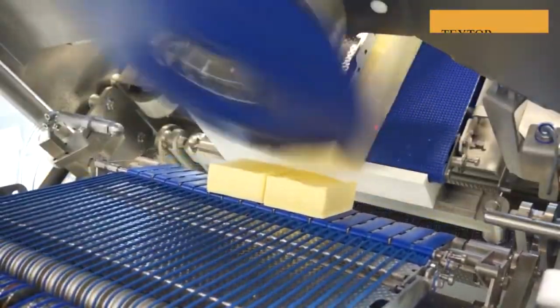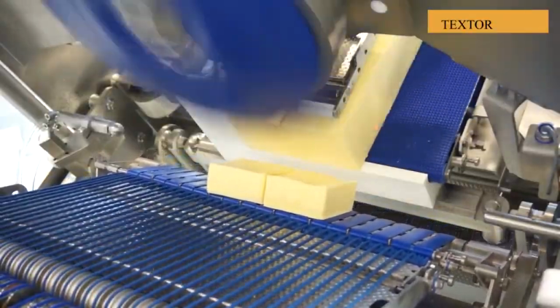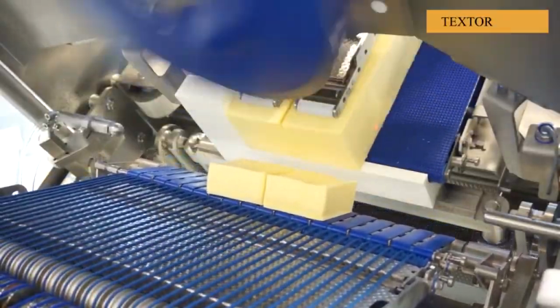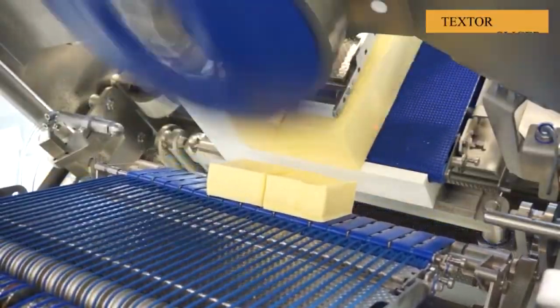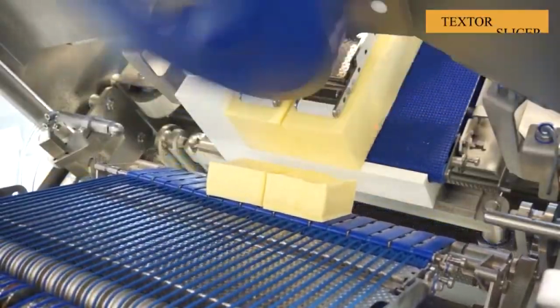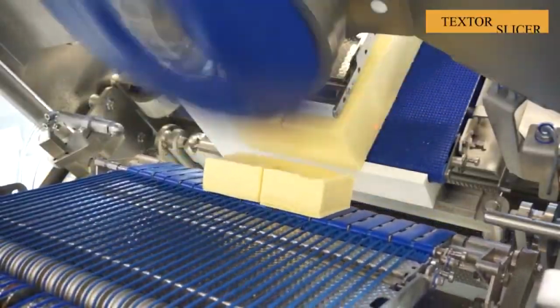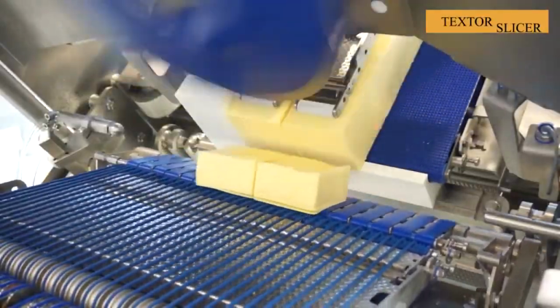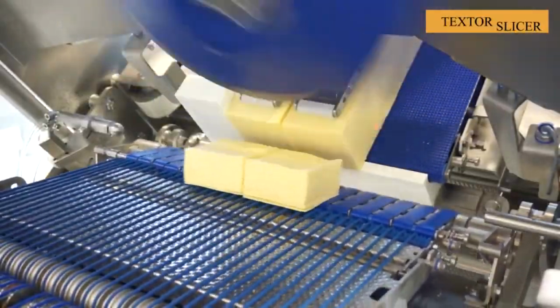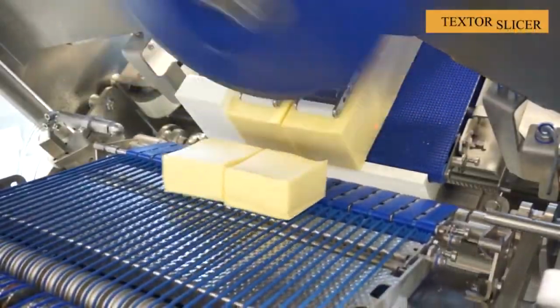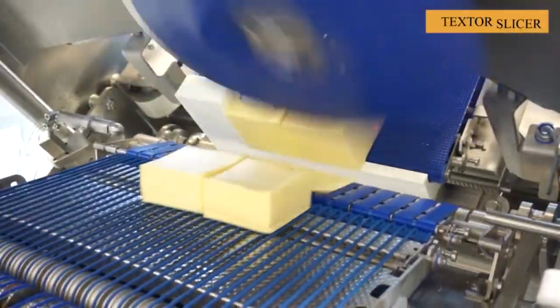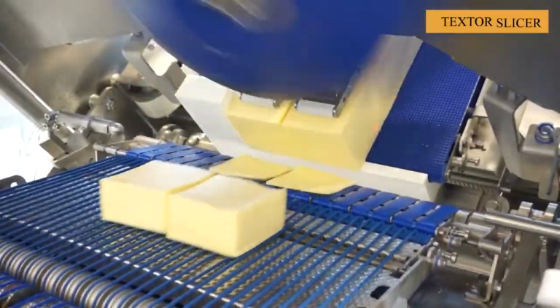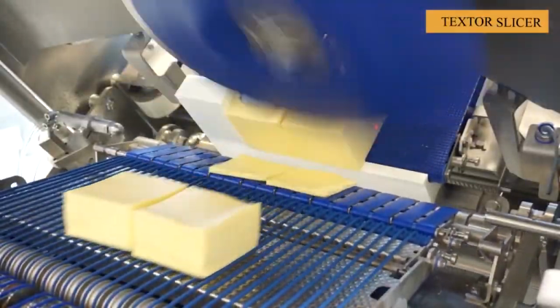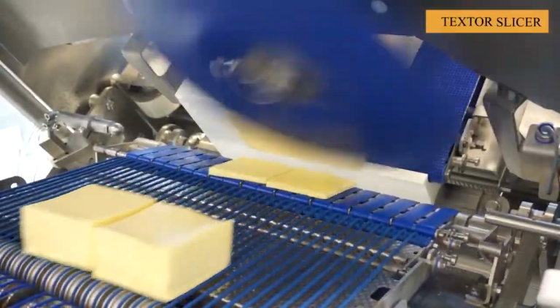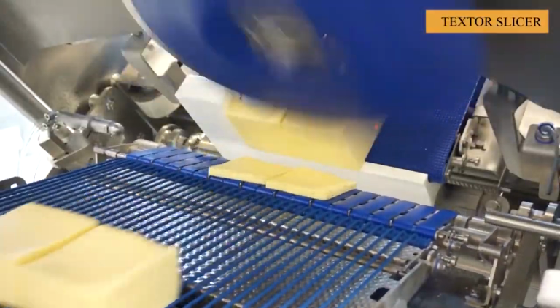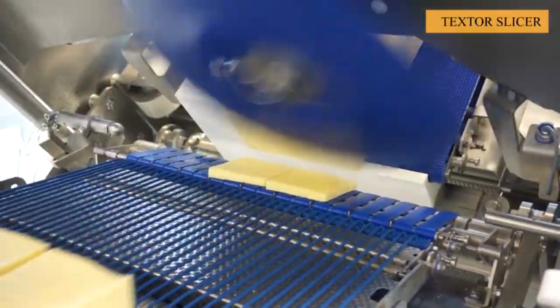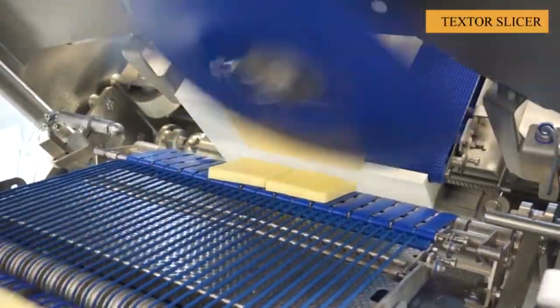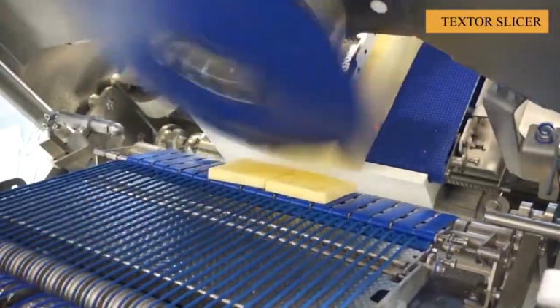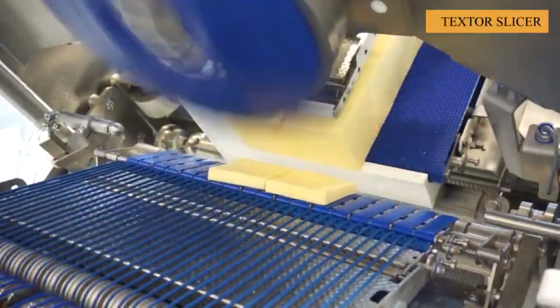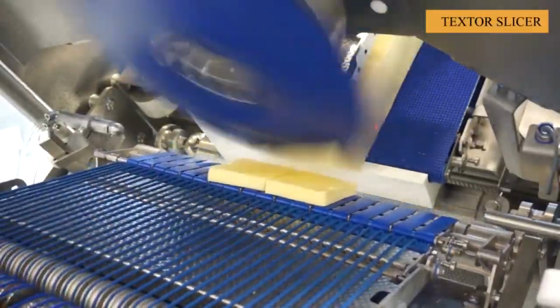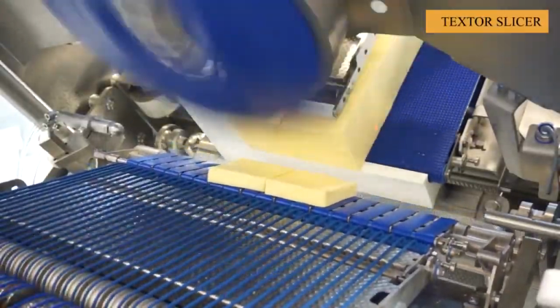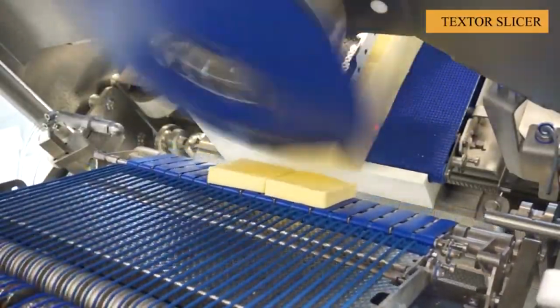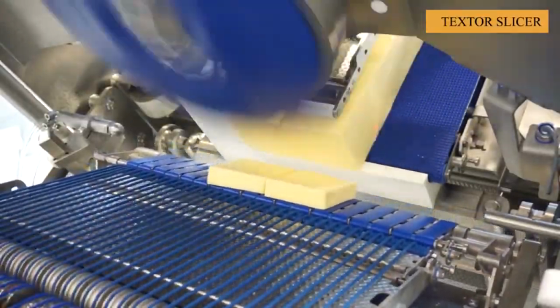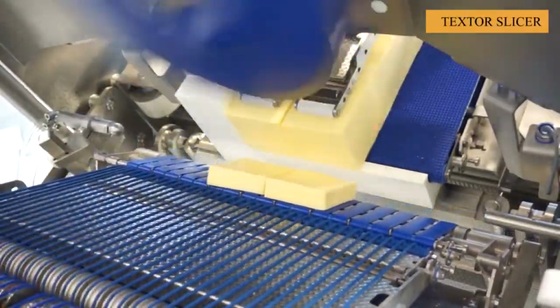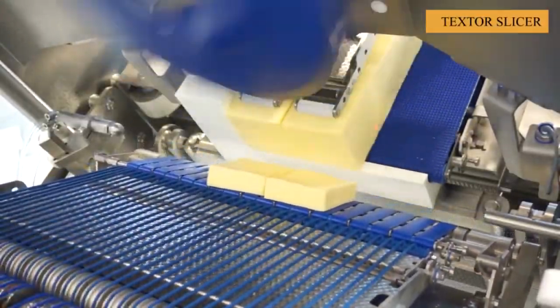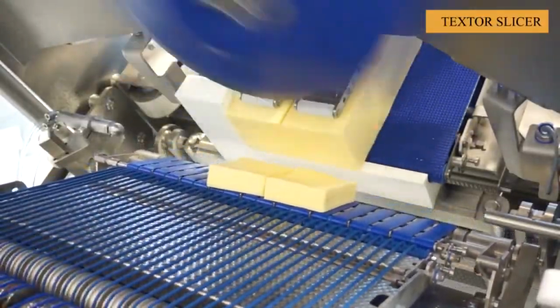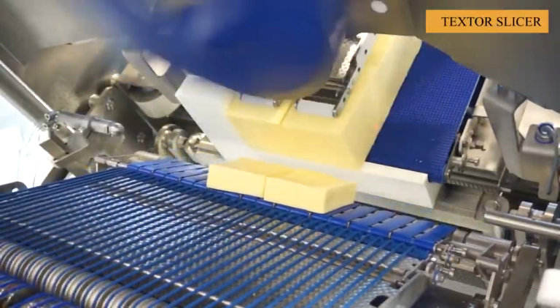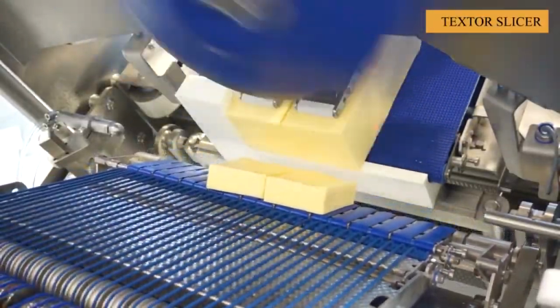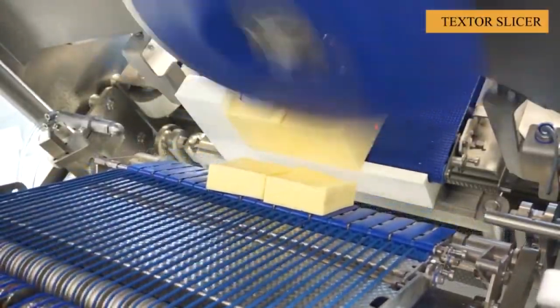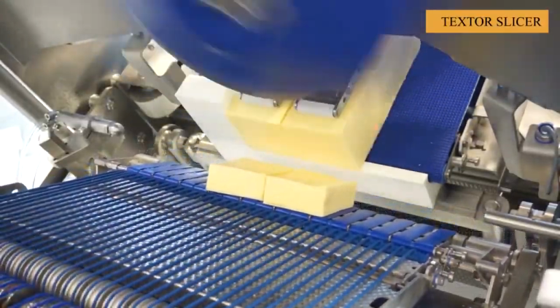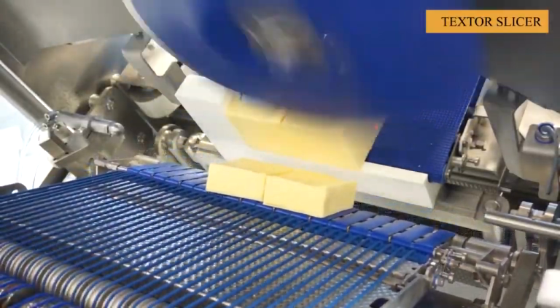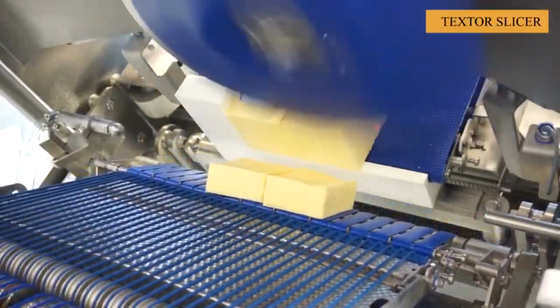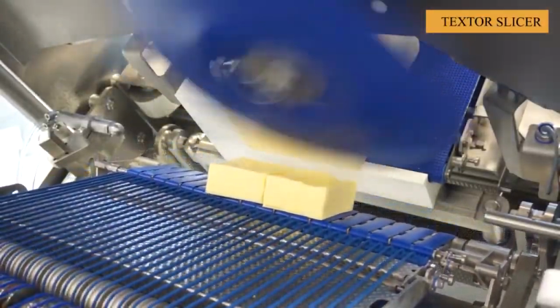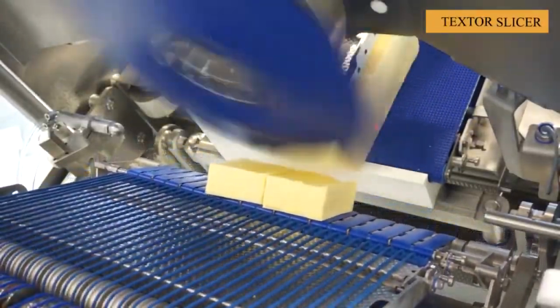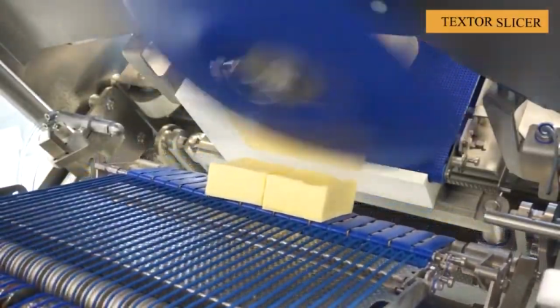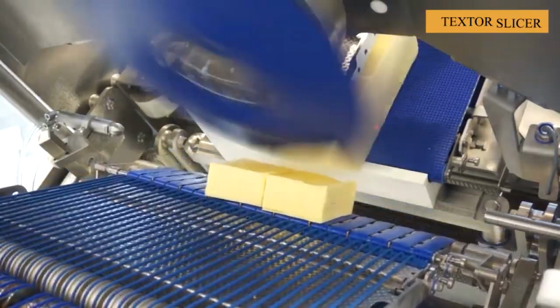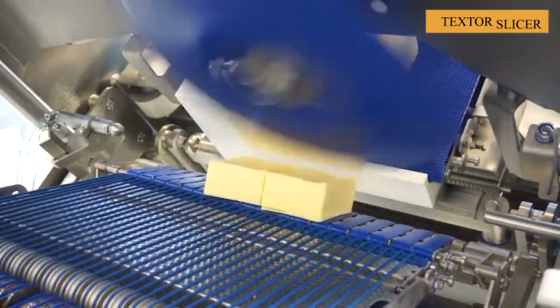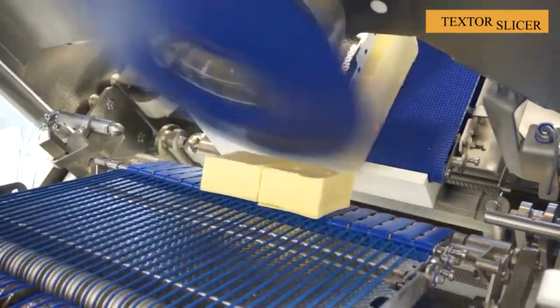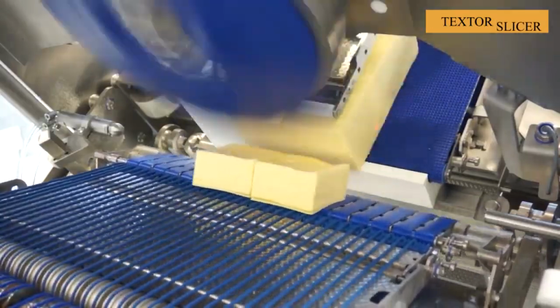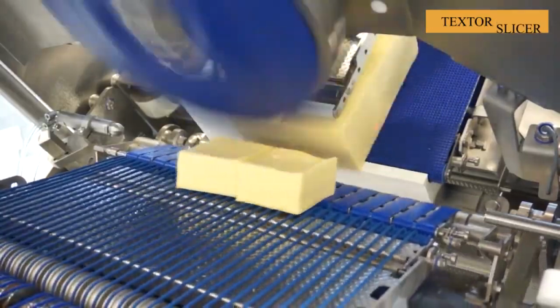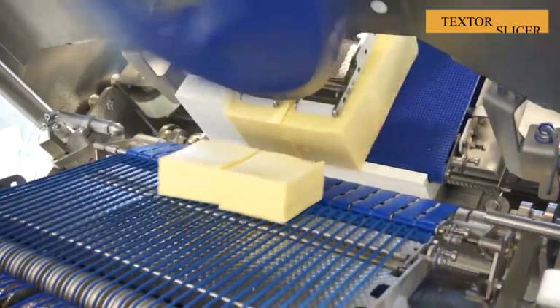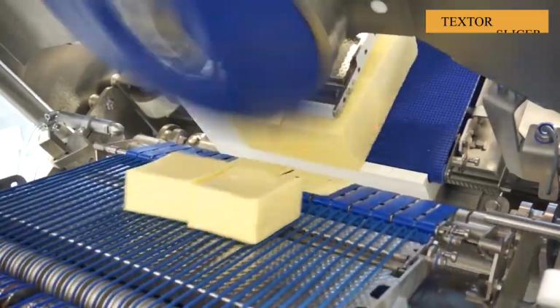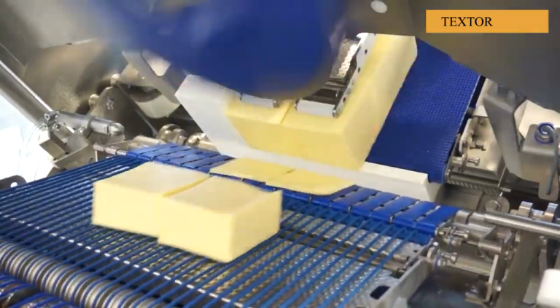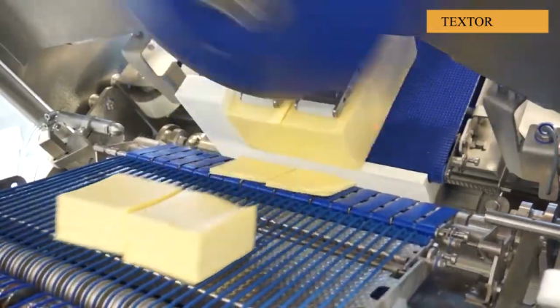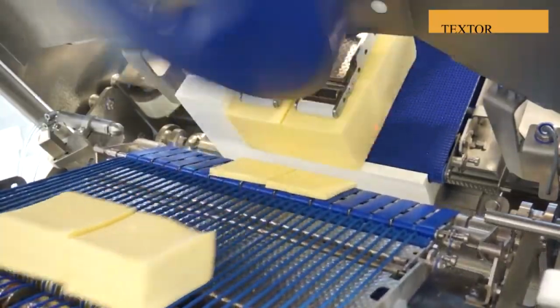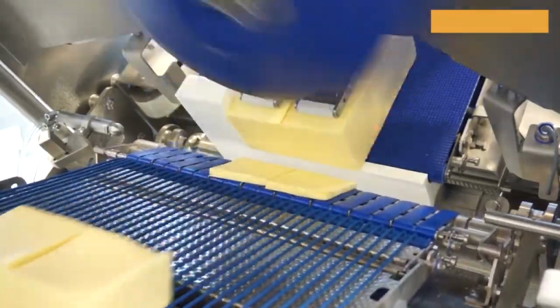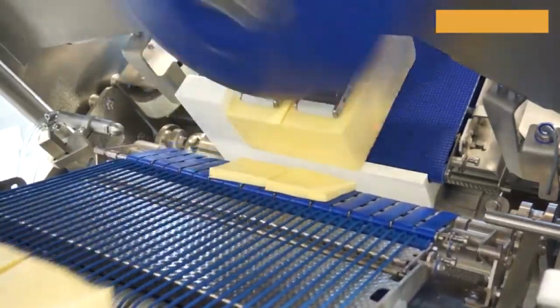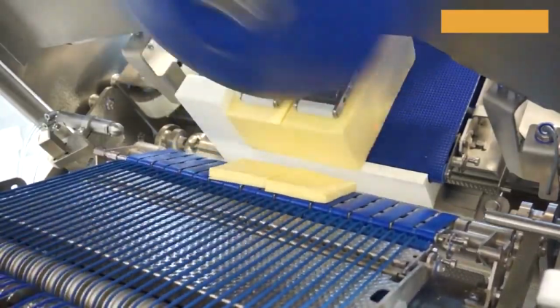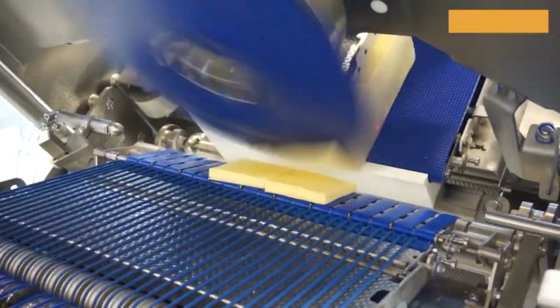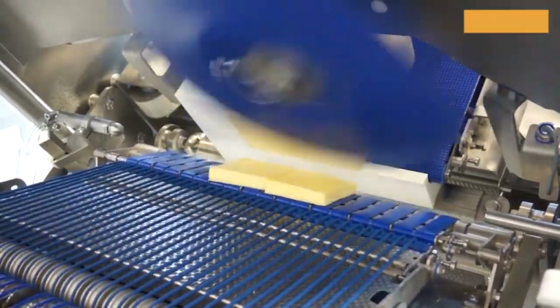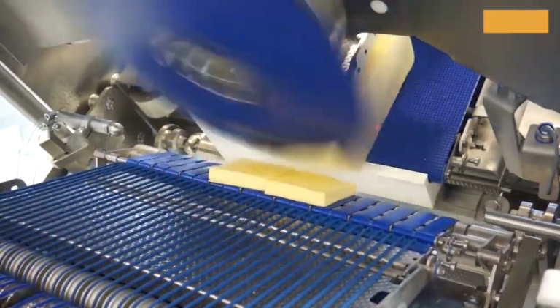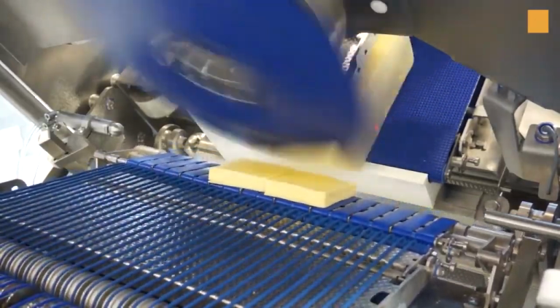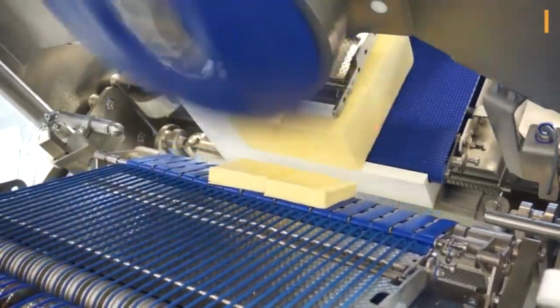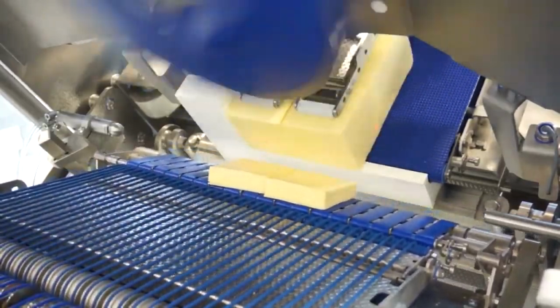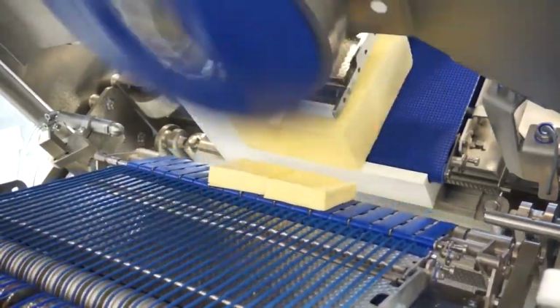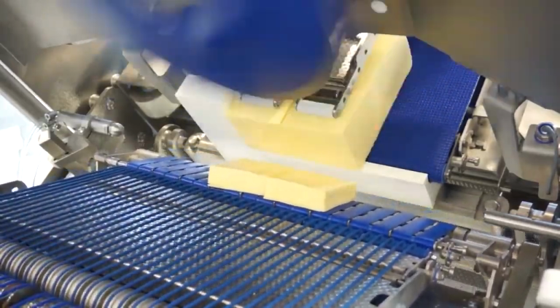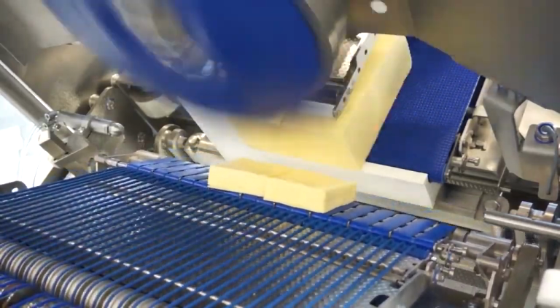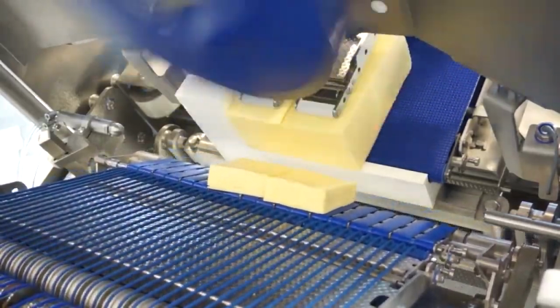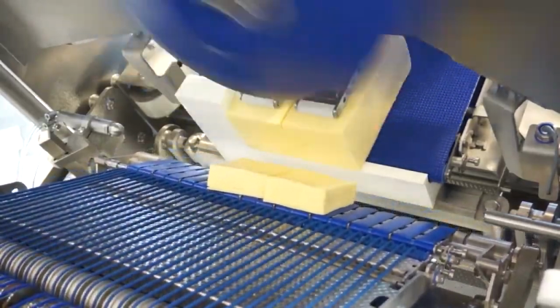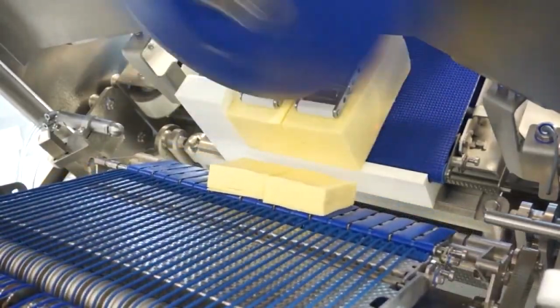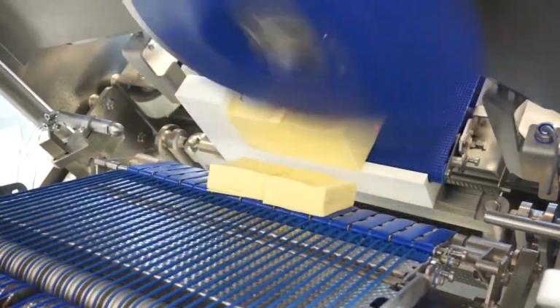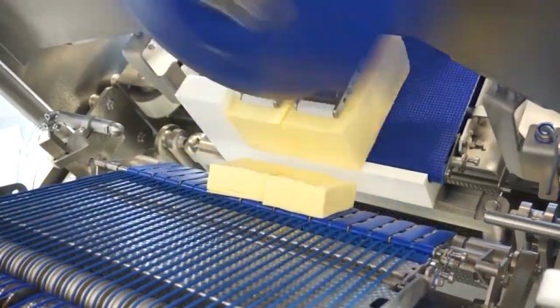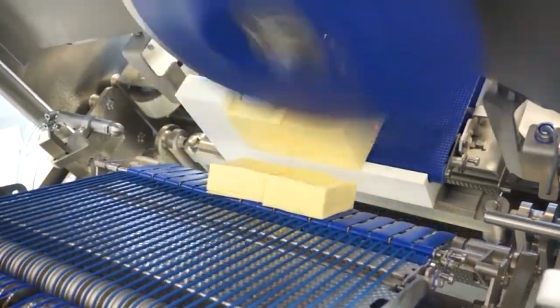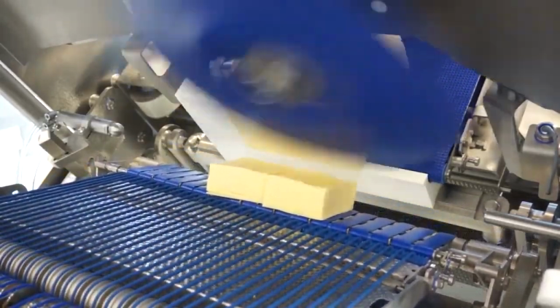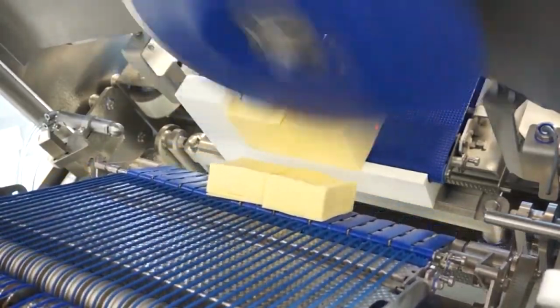The Techstar TS500 circular blade slicer for cheese is truly amazing, with its amazing speed and sharp blades.